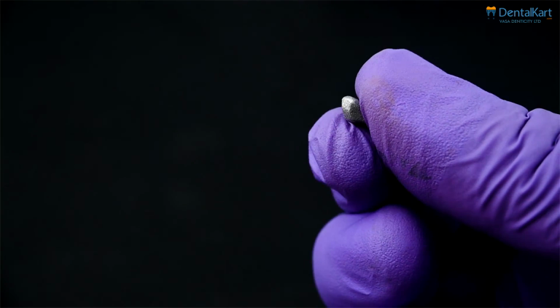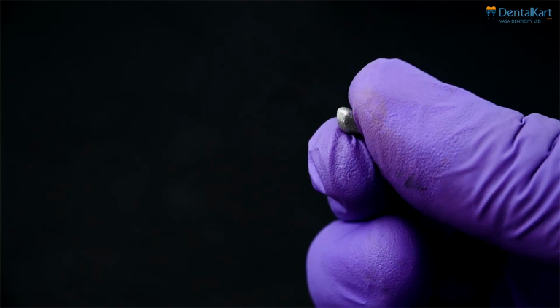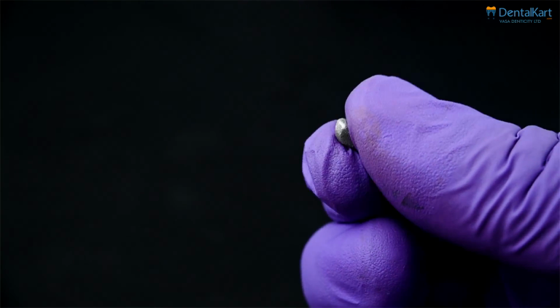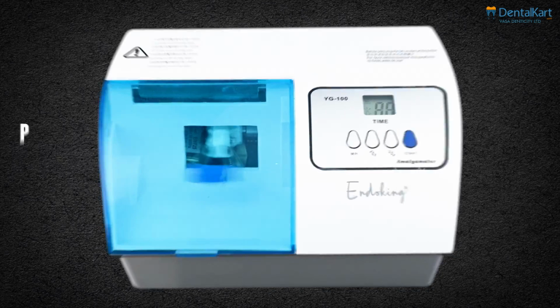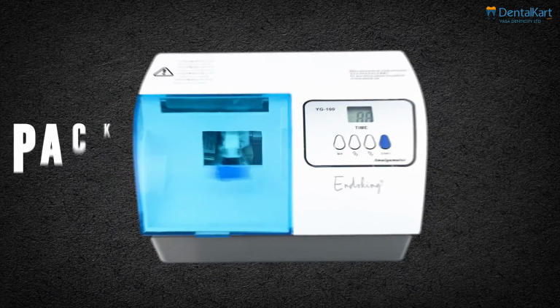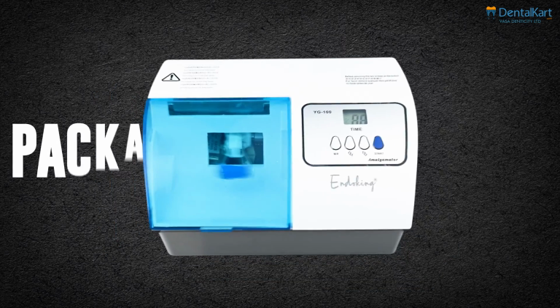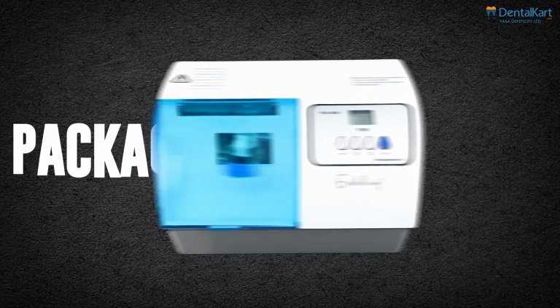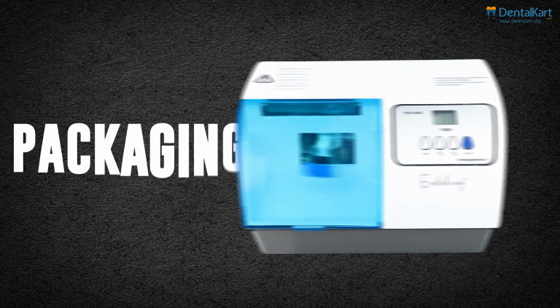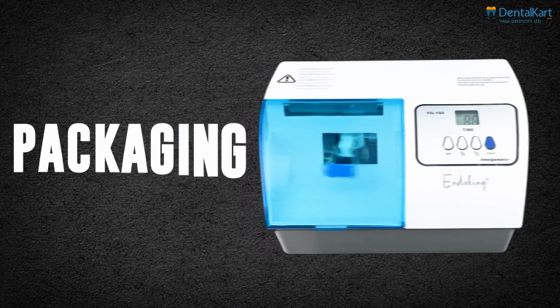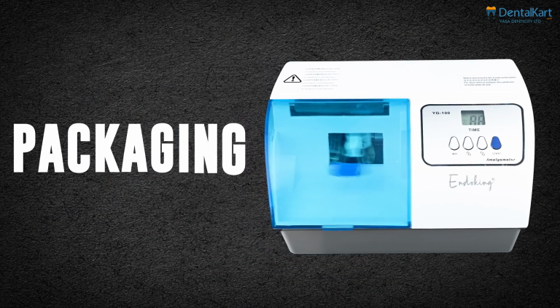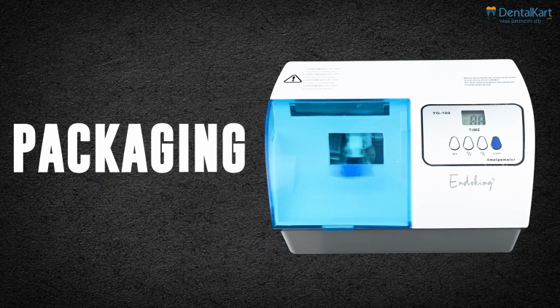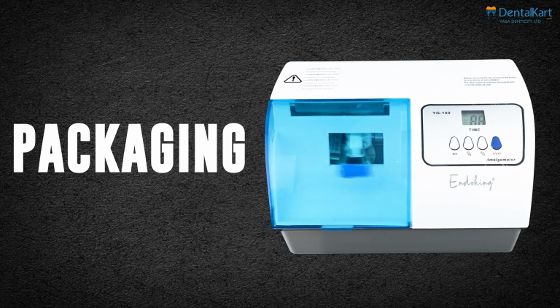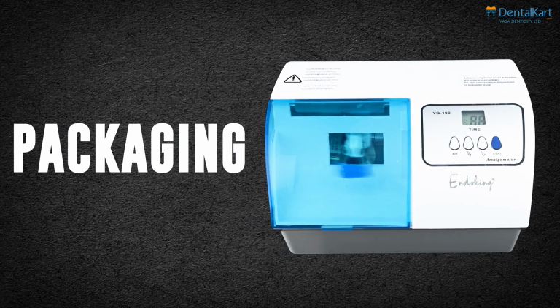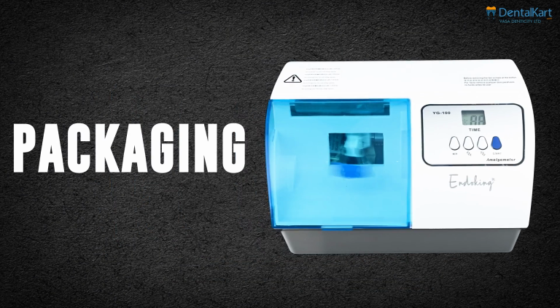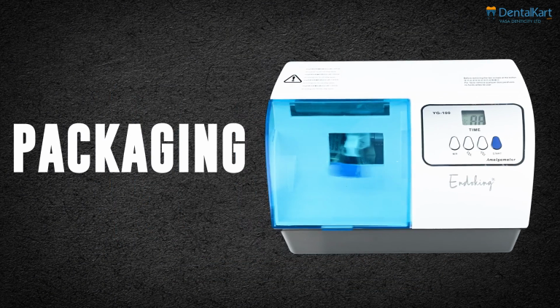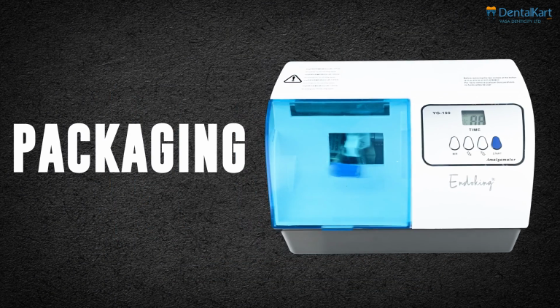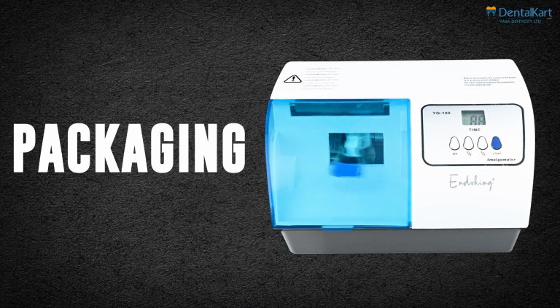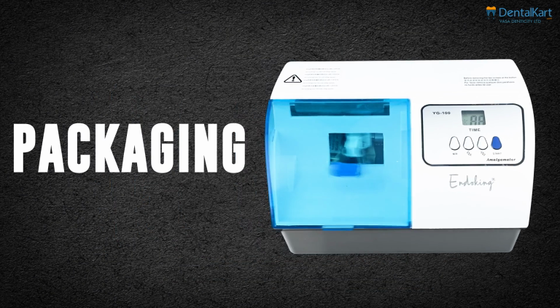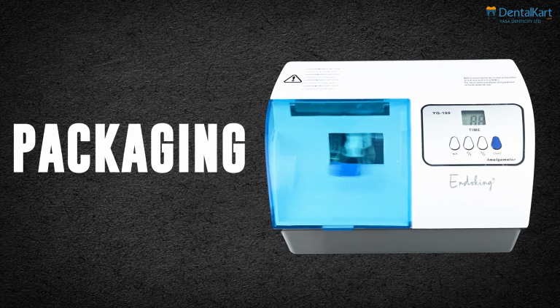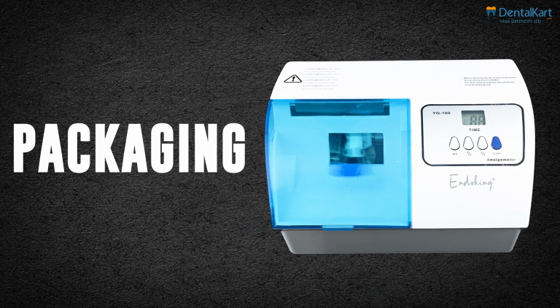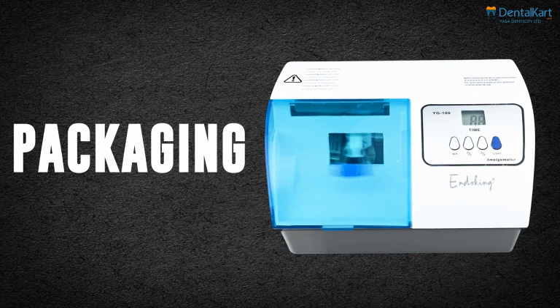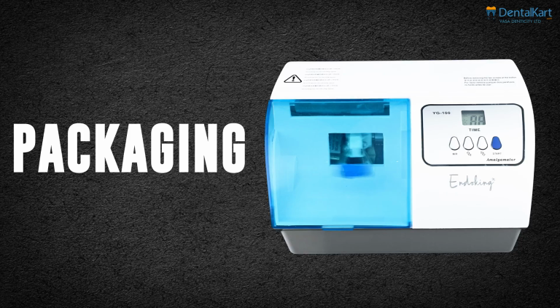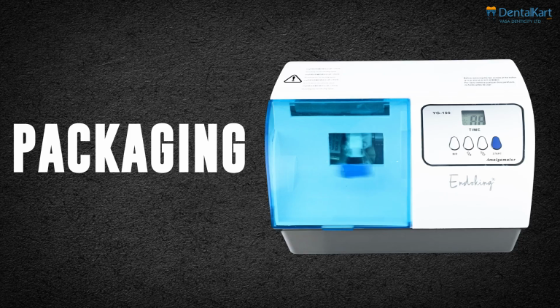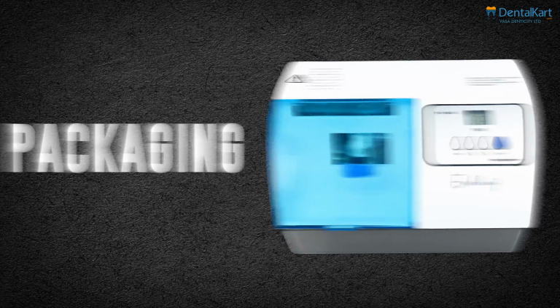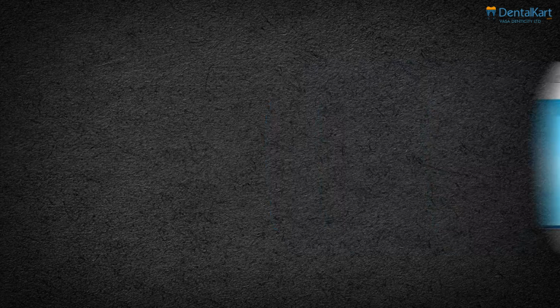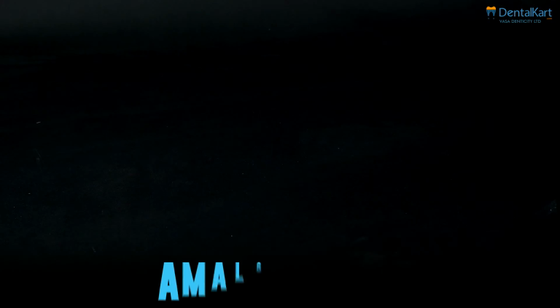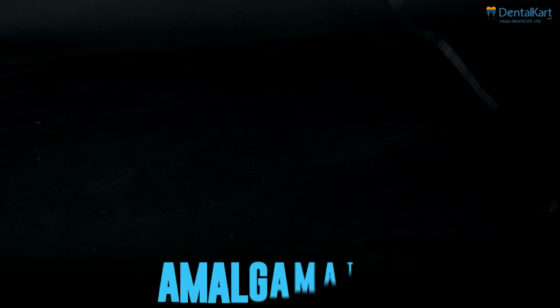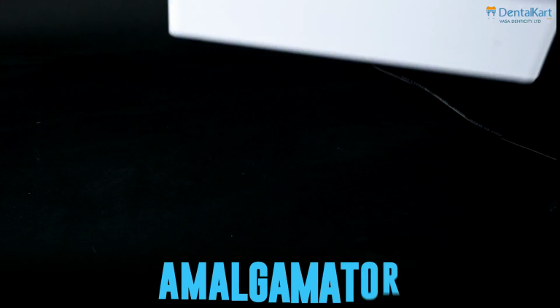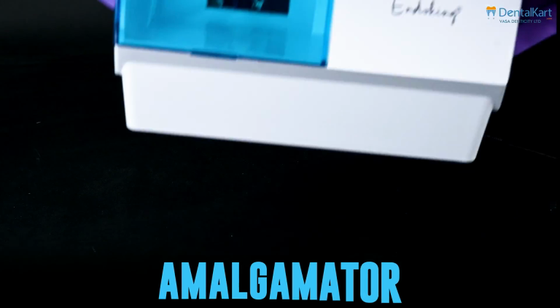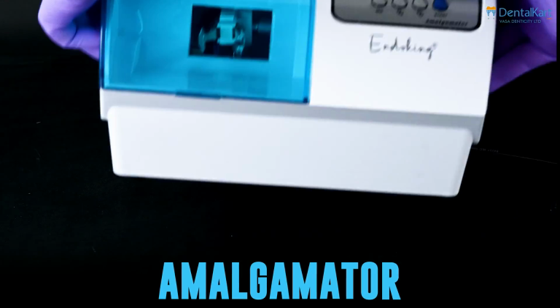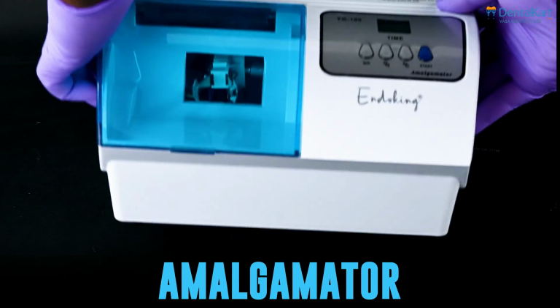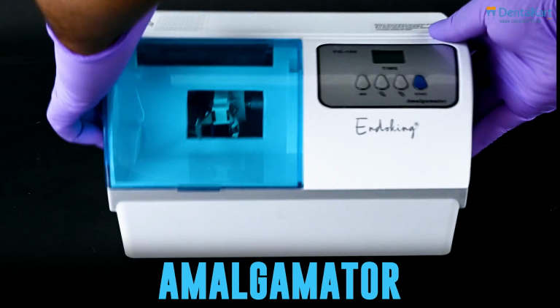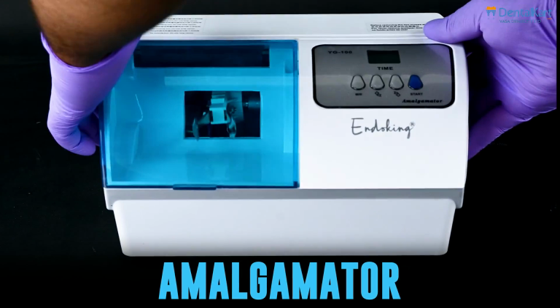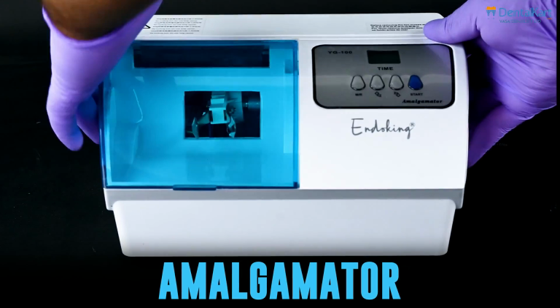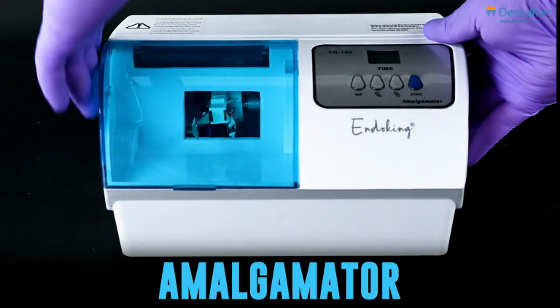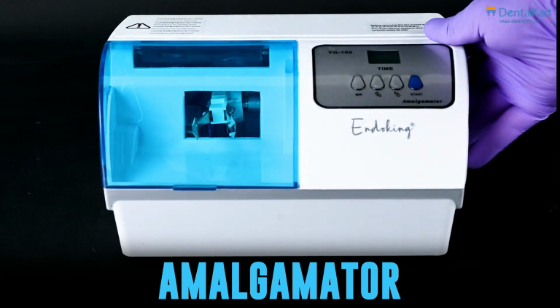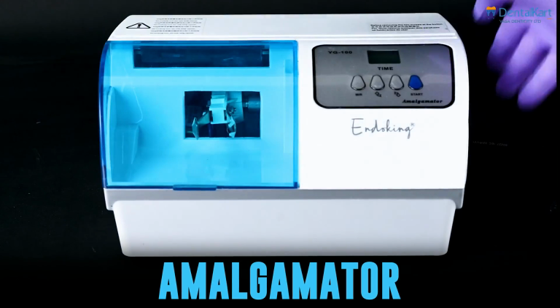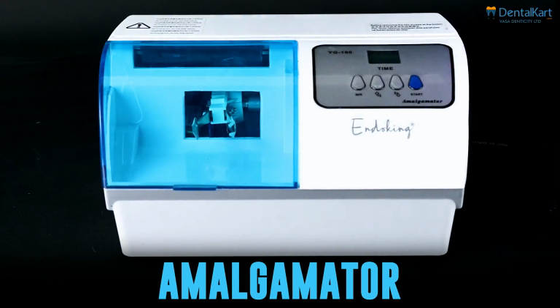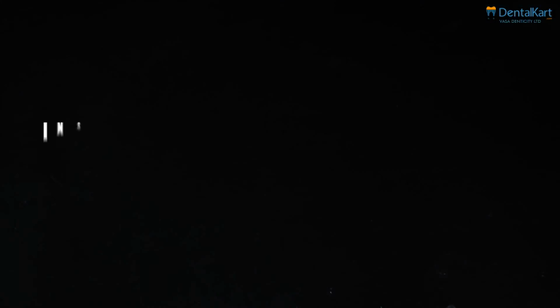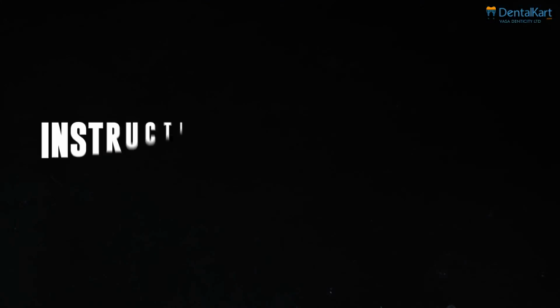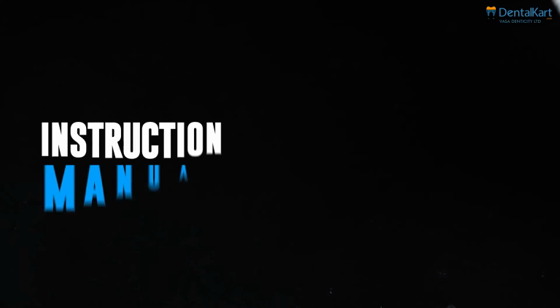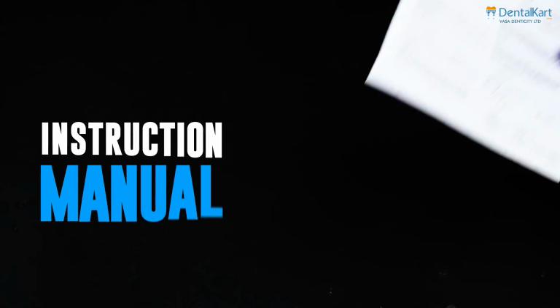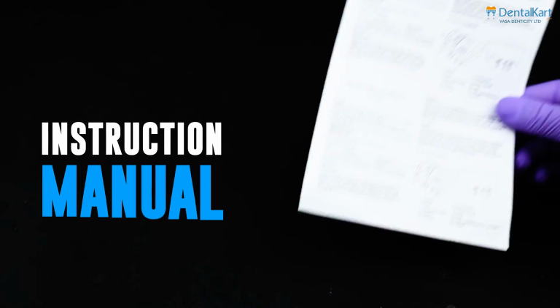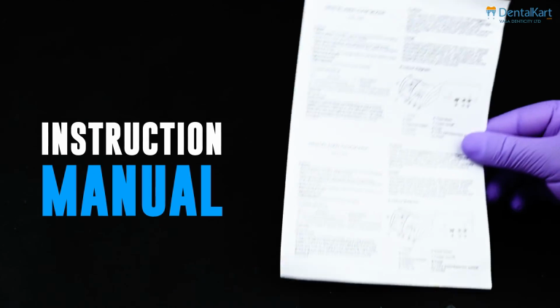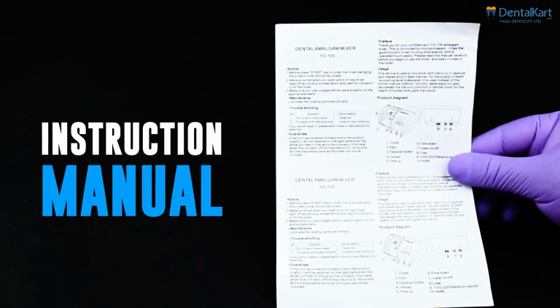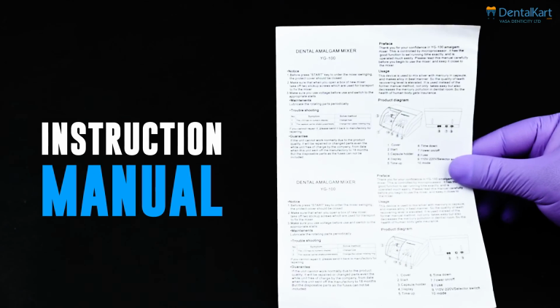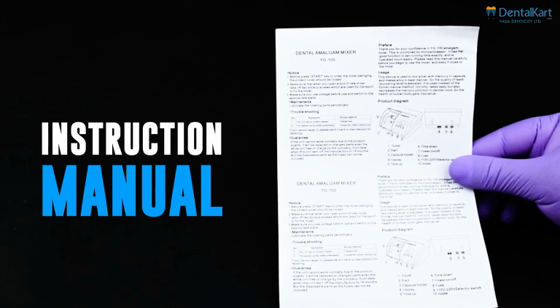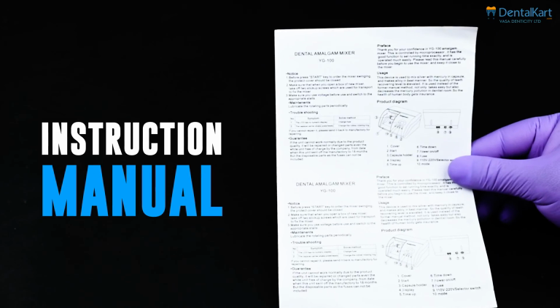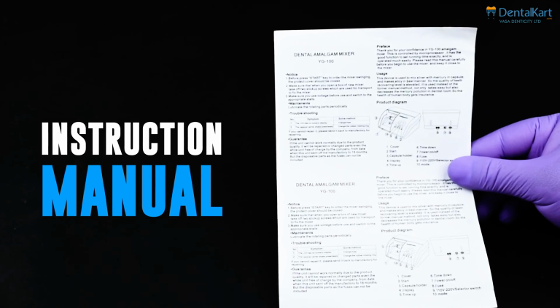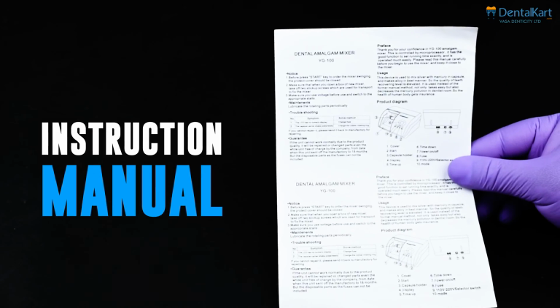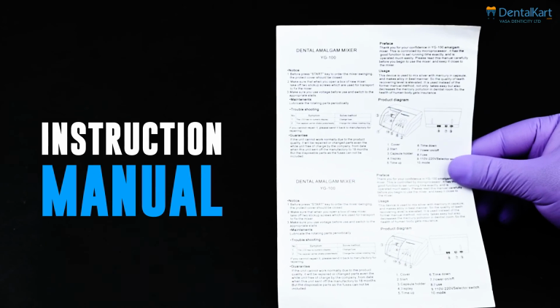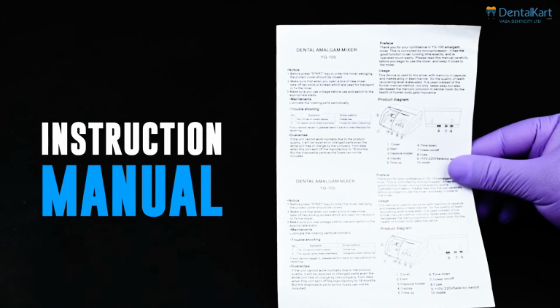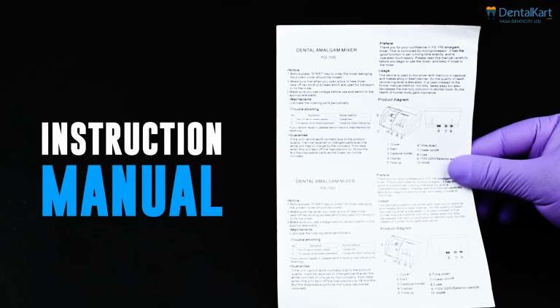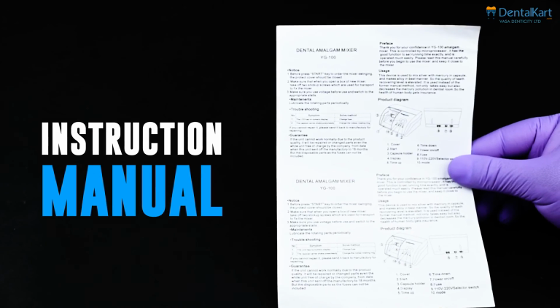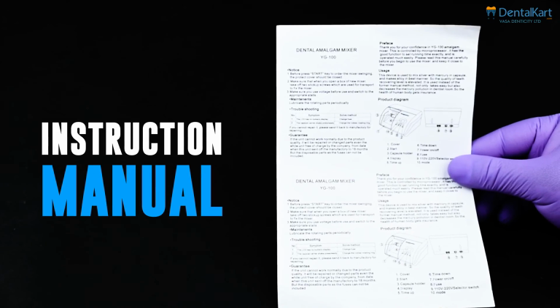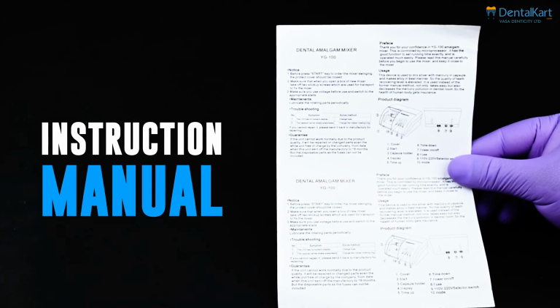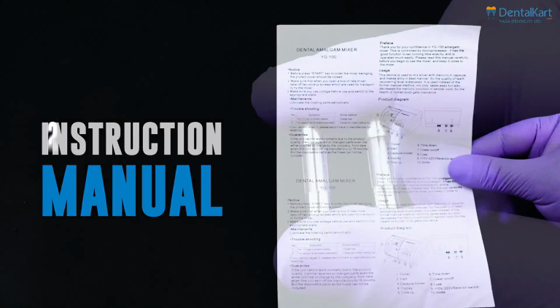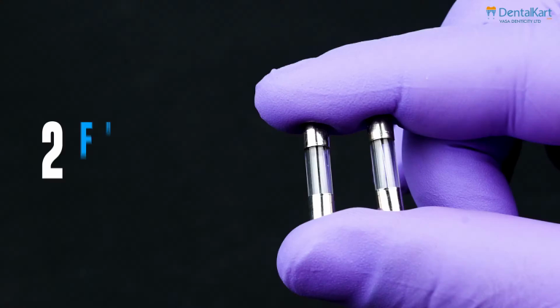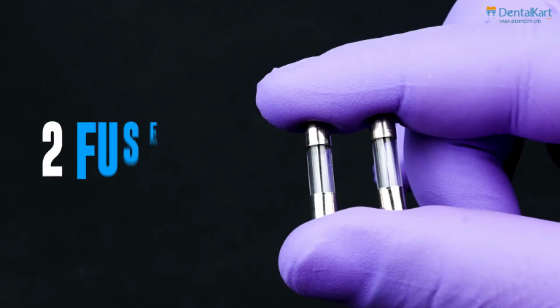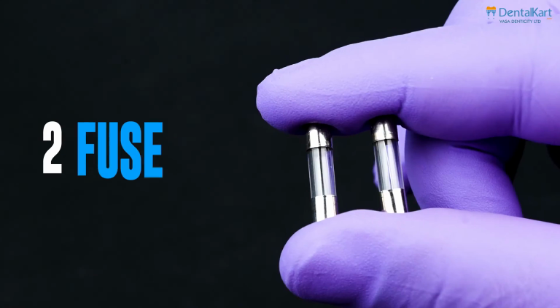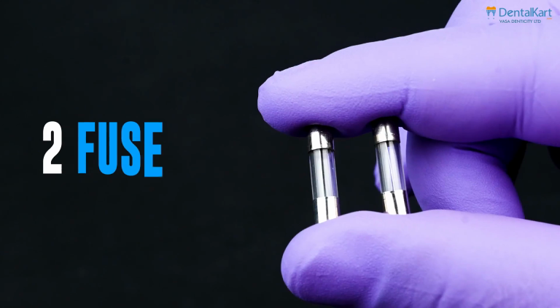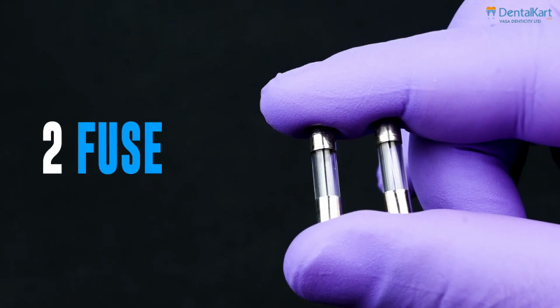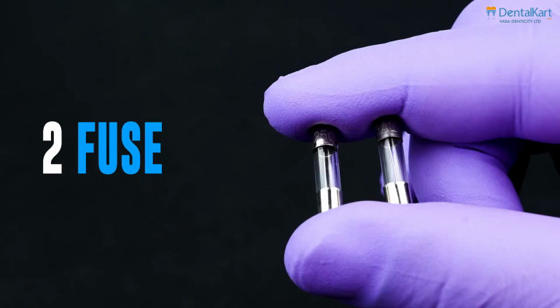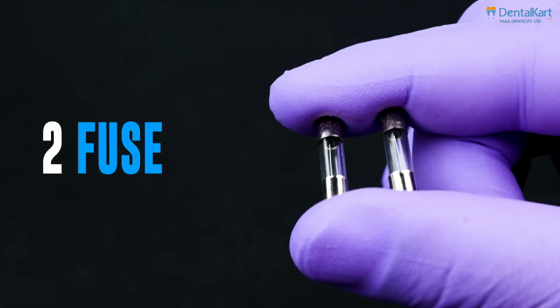In its packaging you will find an amalgamator, an instruction manual, and two fuses.